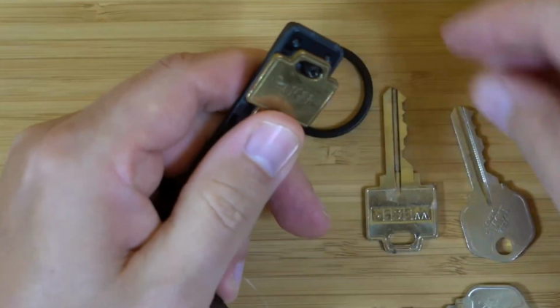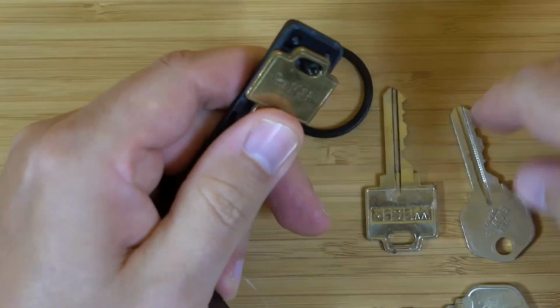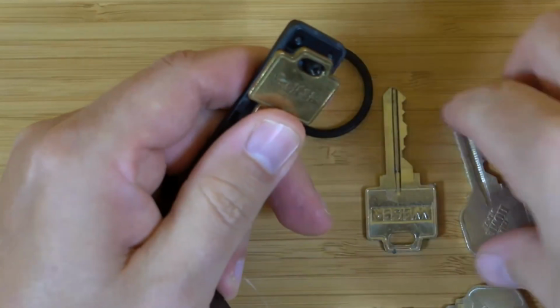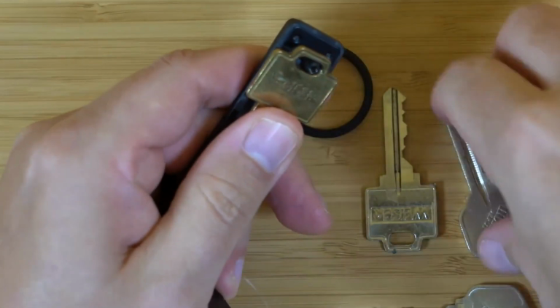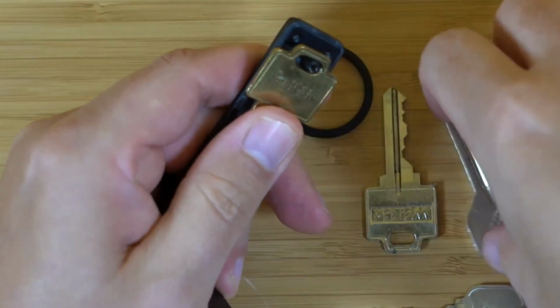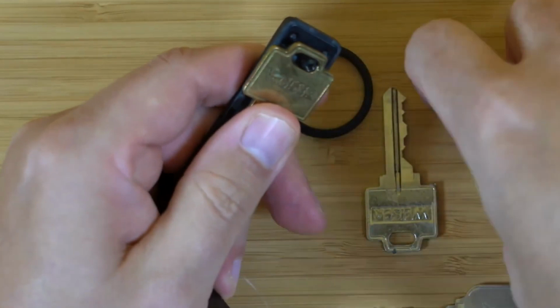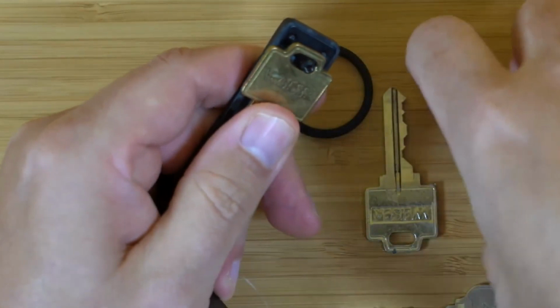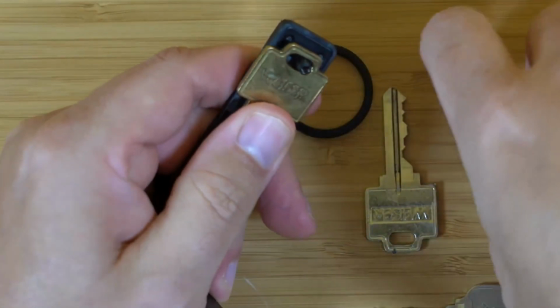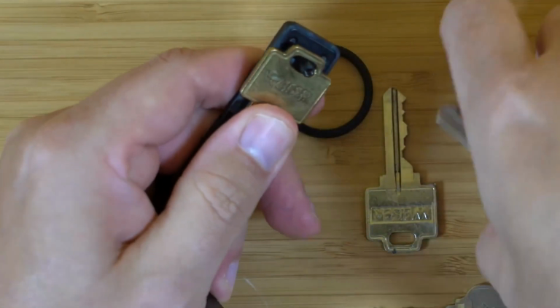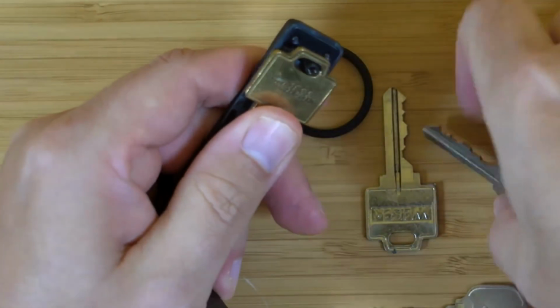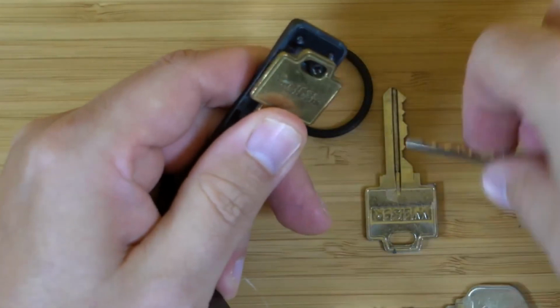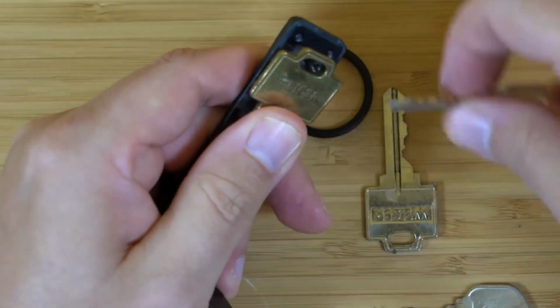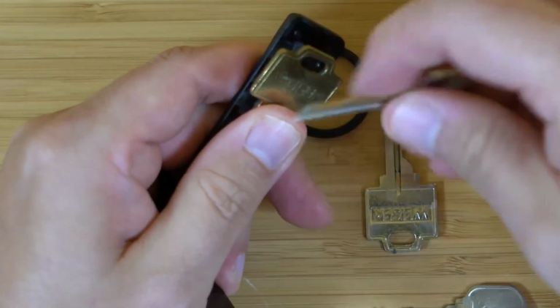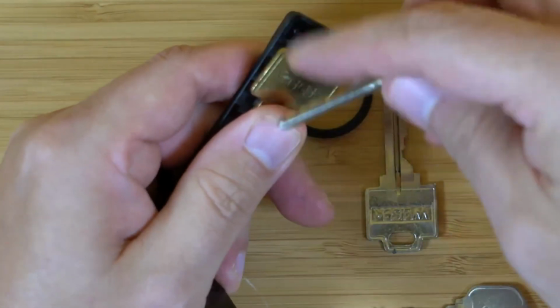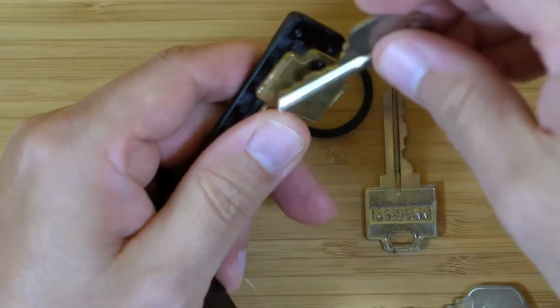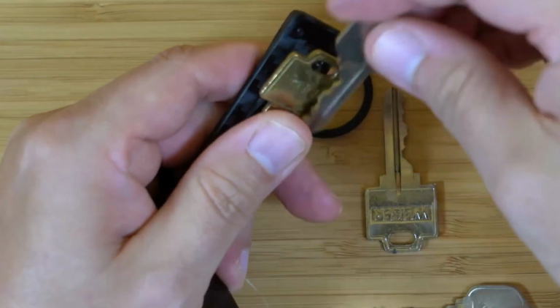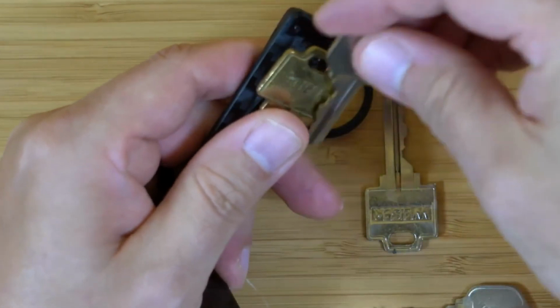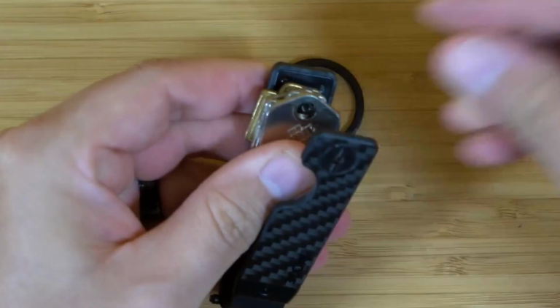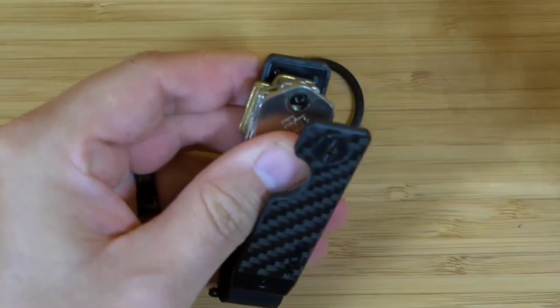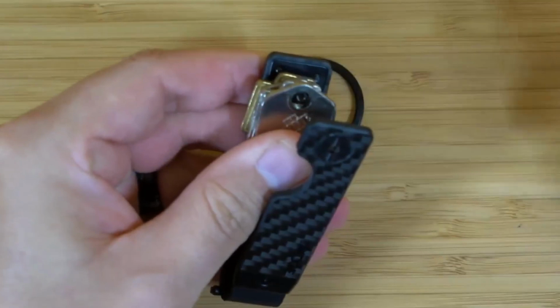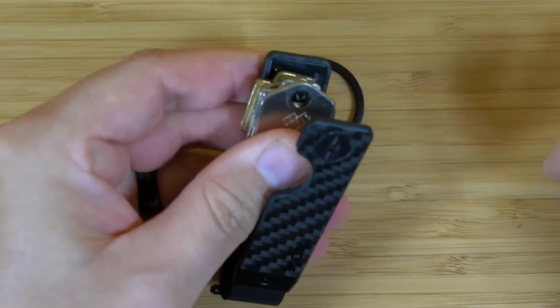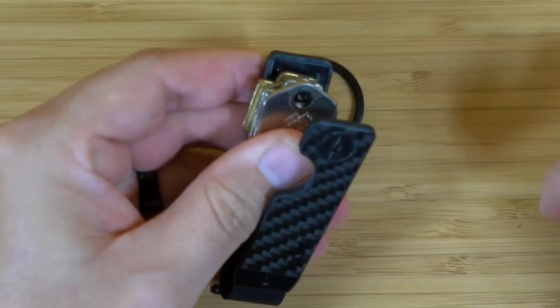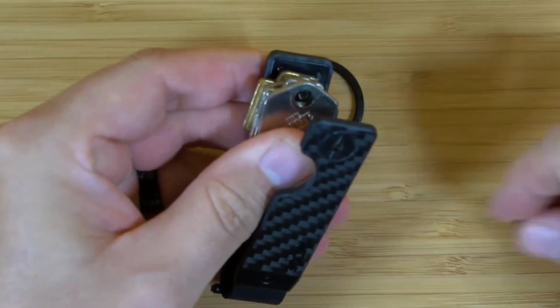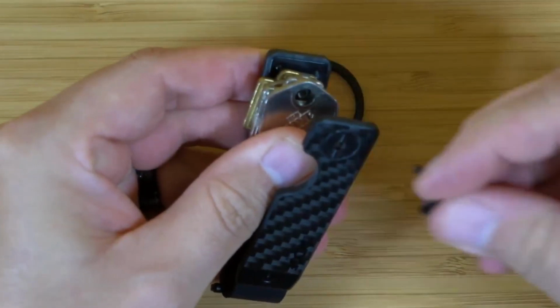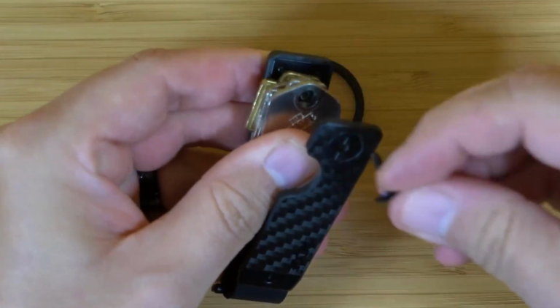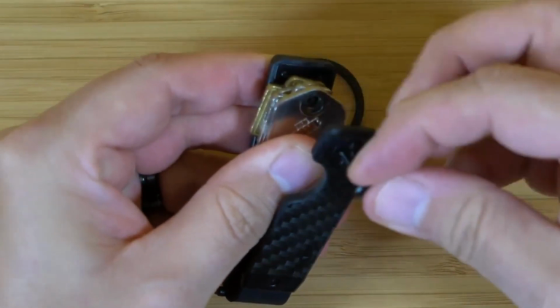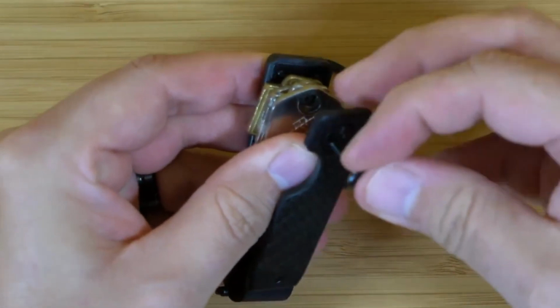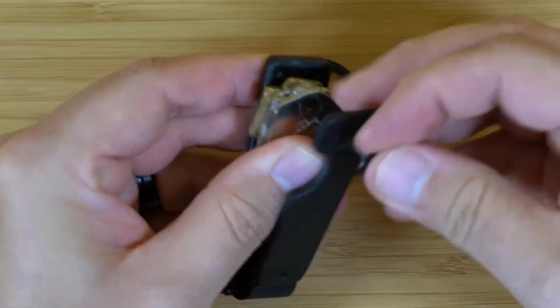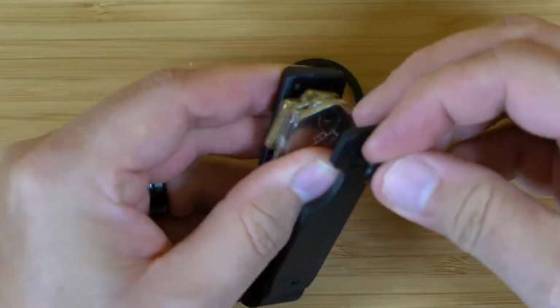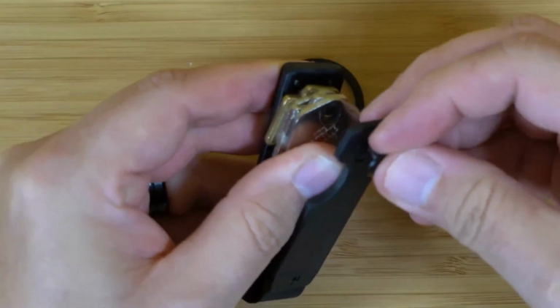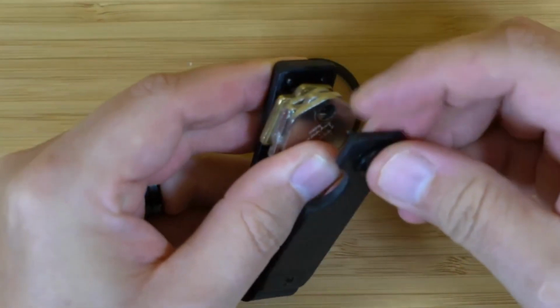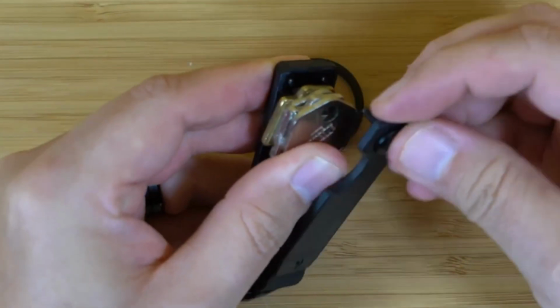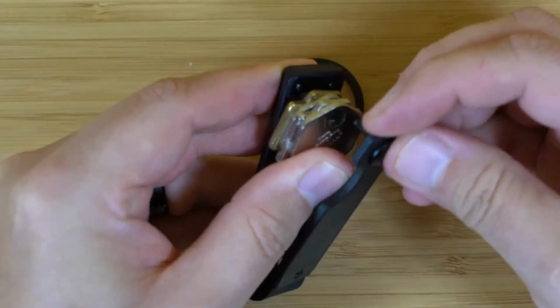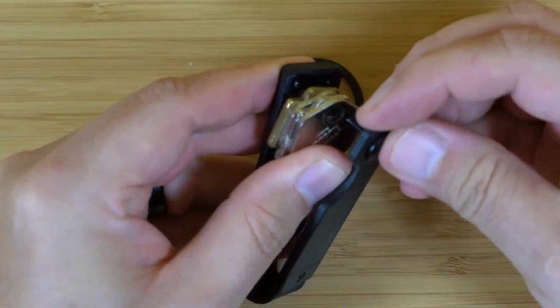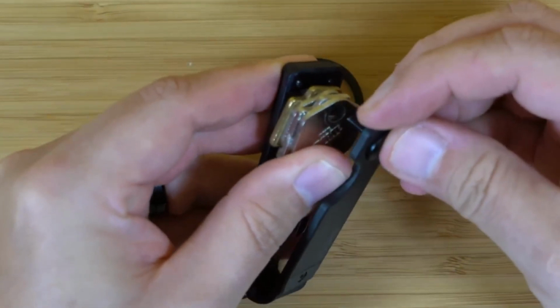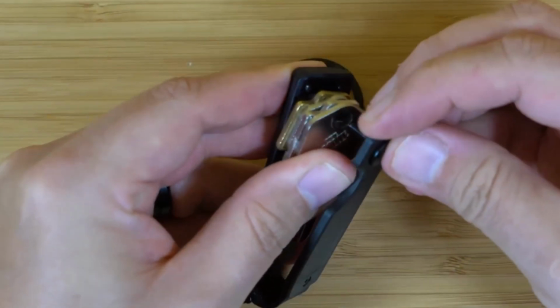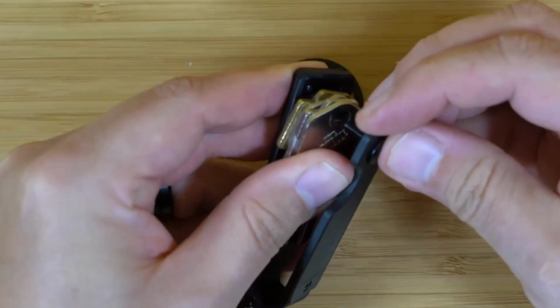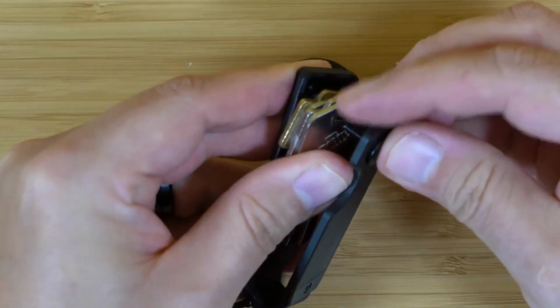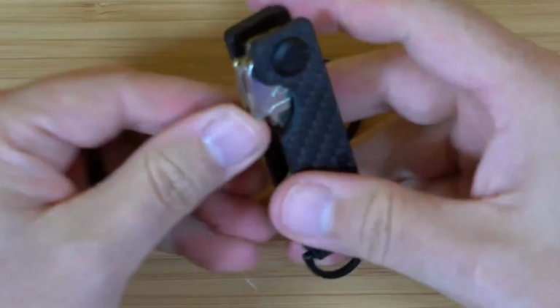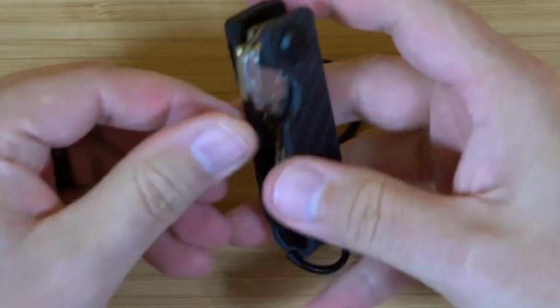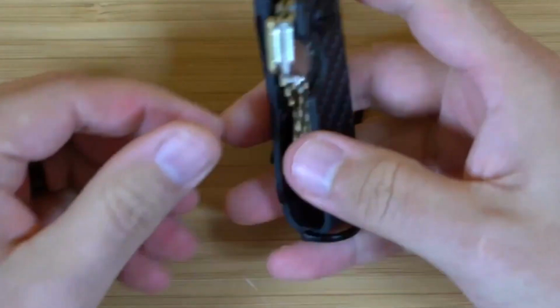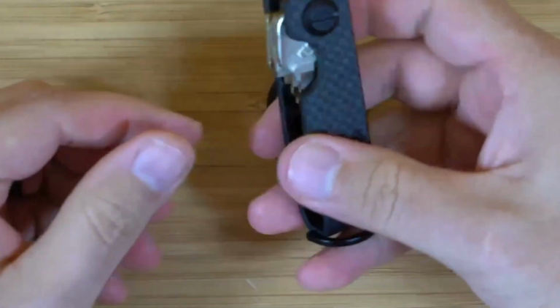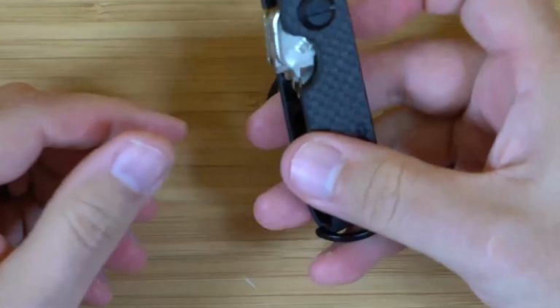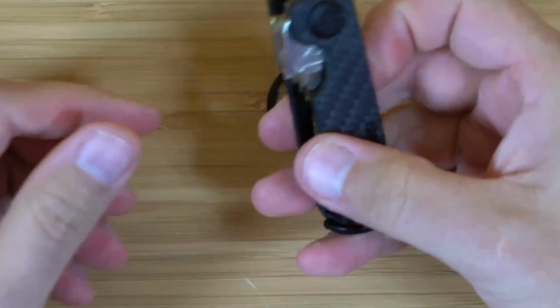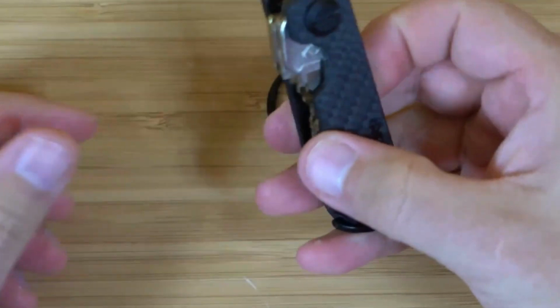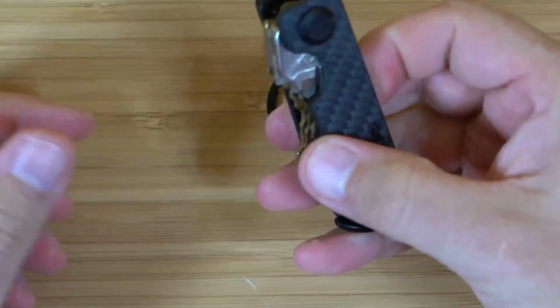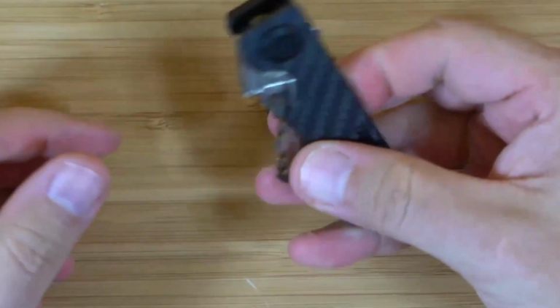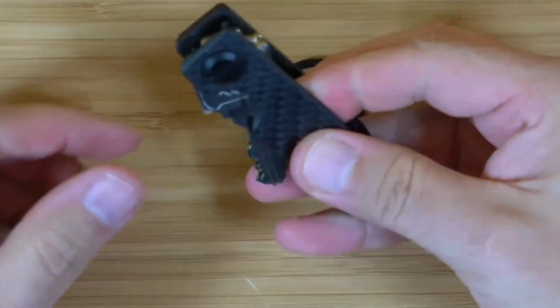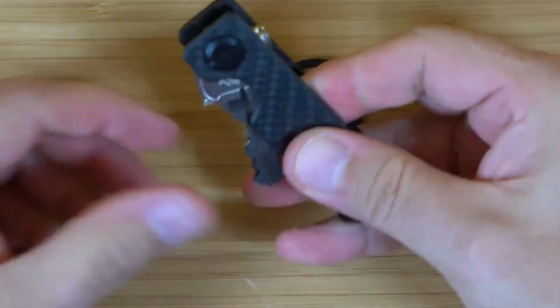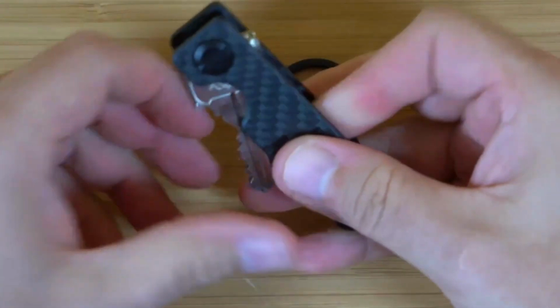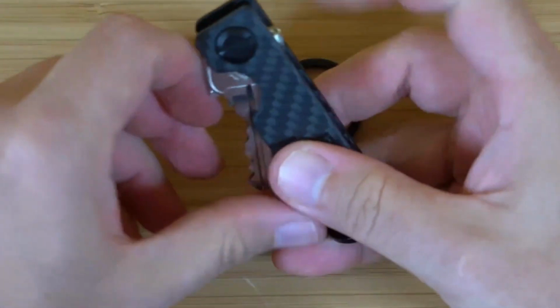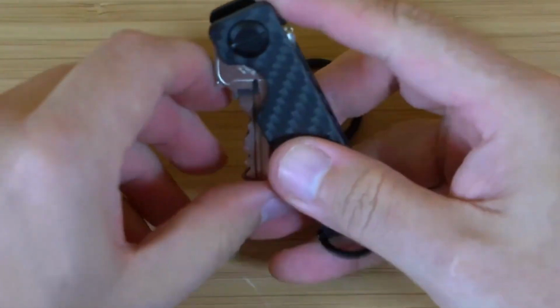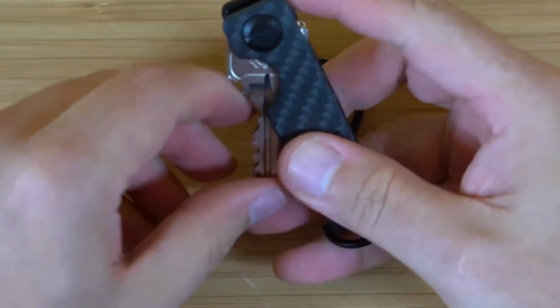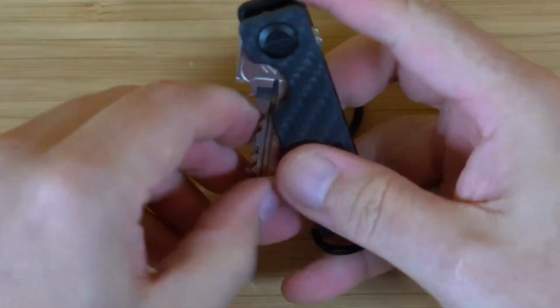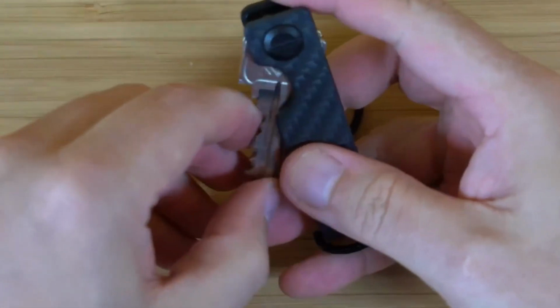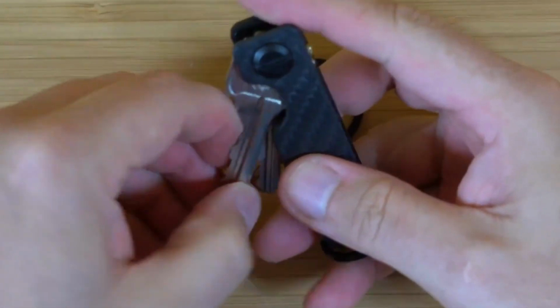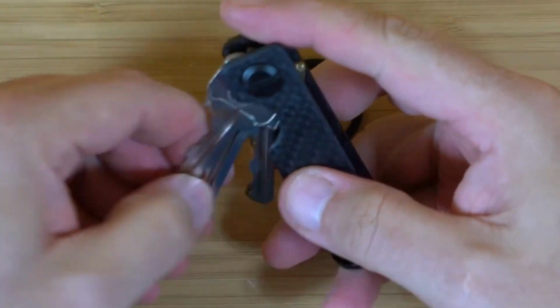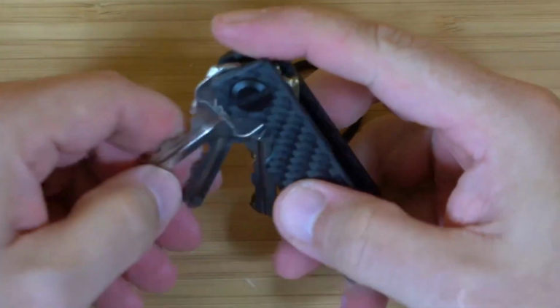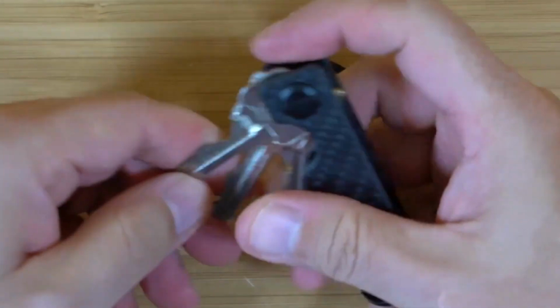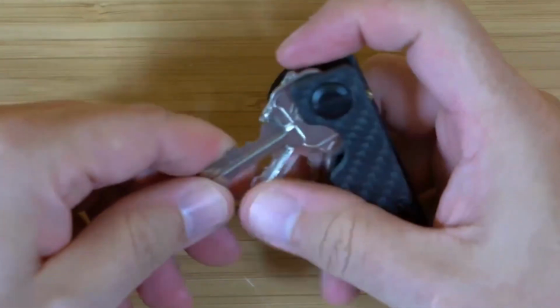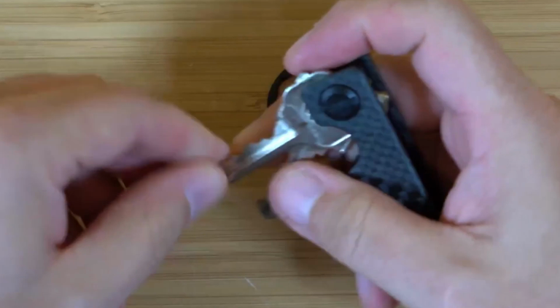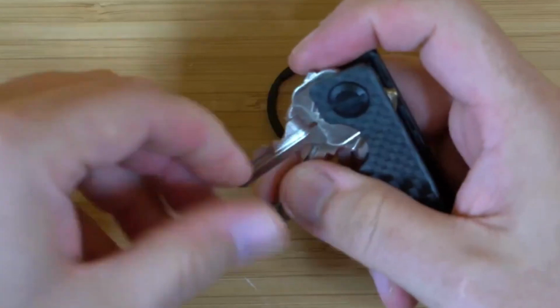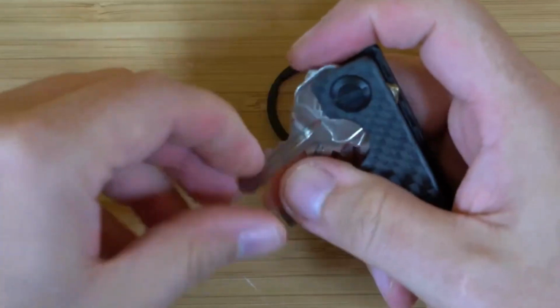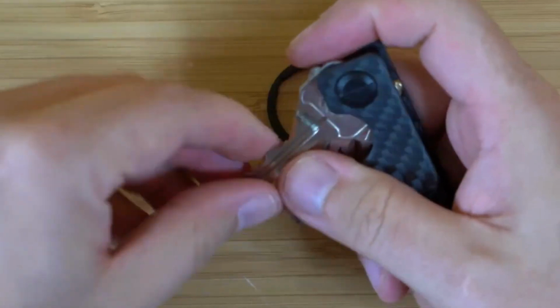Because carrying keys on a key ring like normal people is just too mainstream. Did I mention the price? It is about $75.